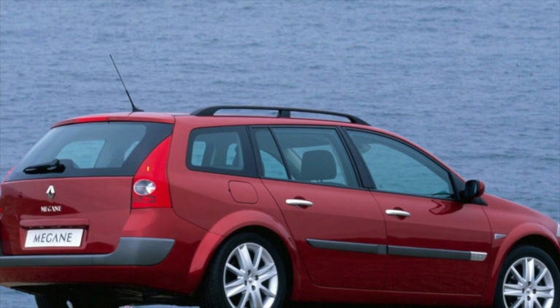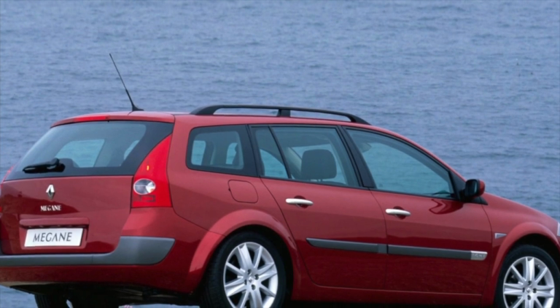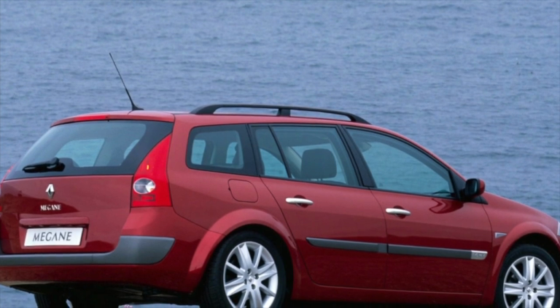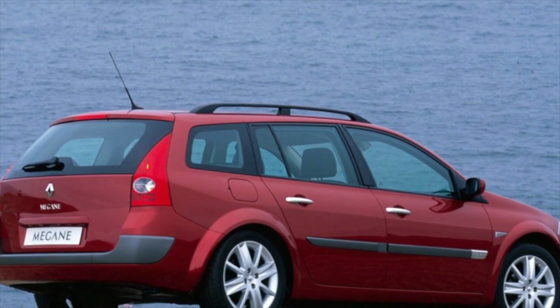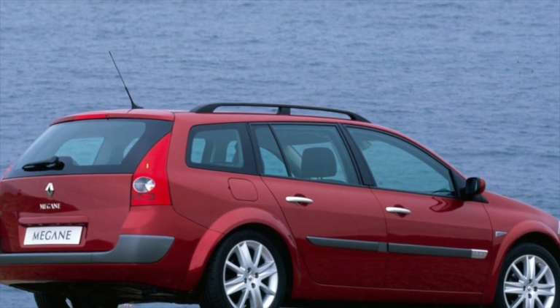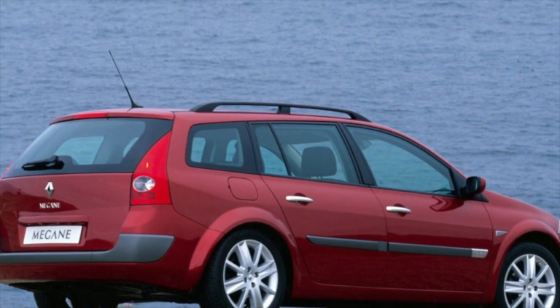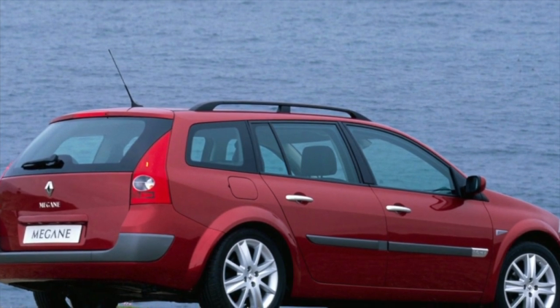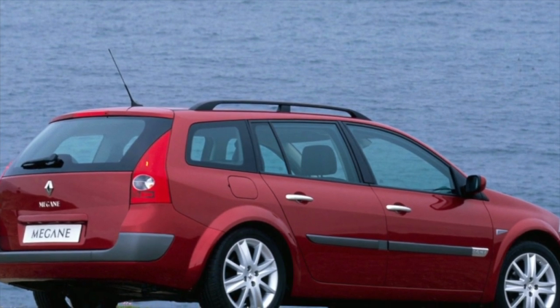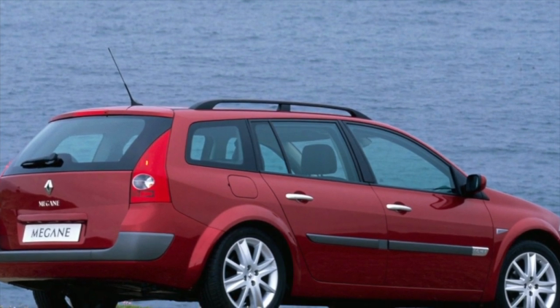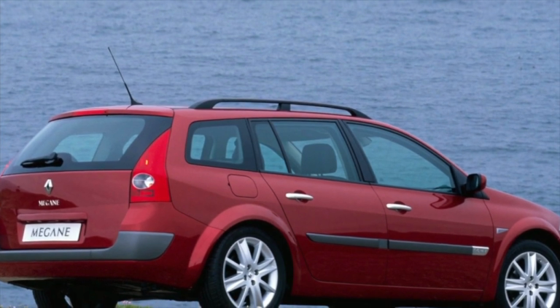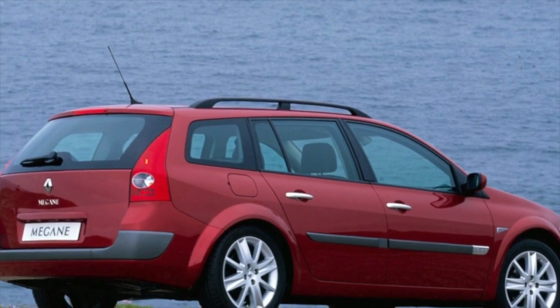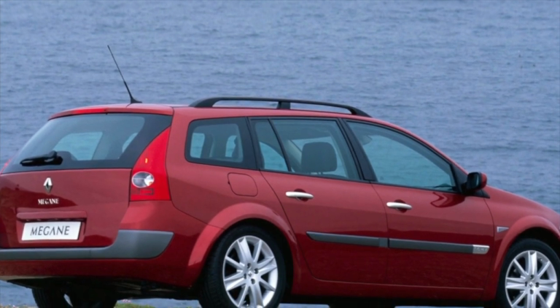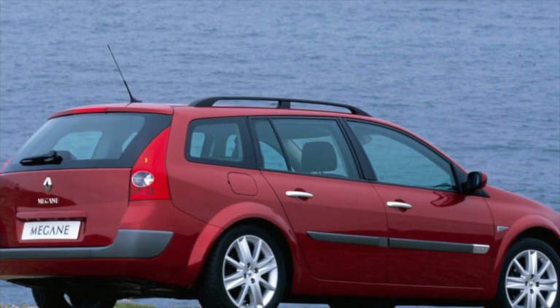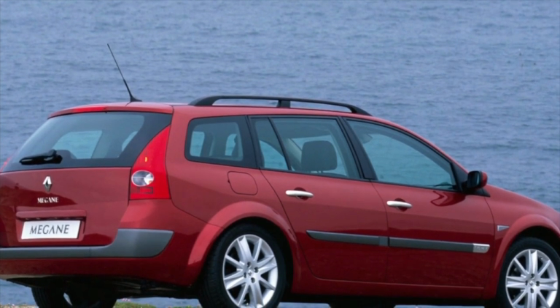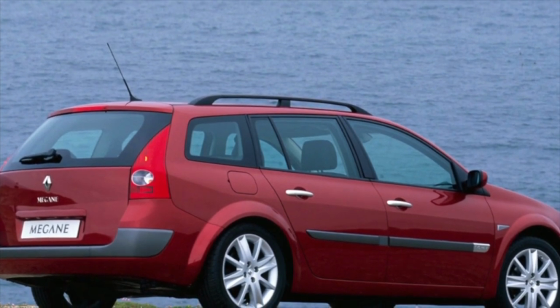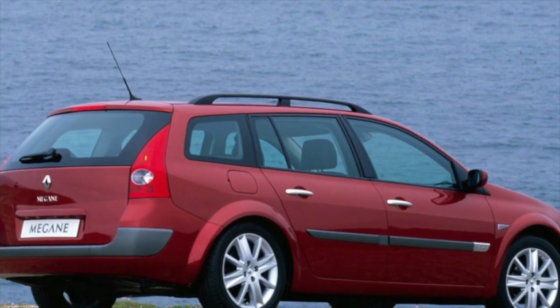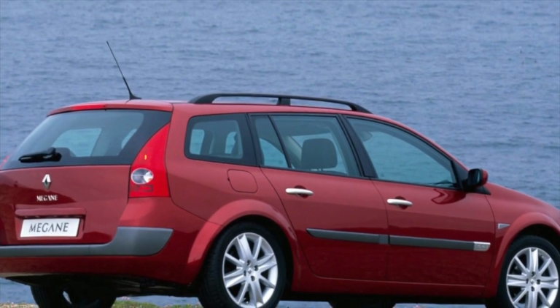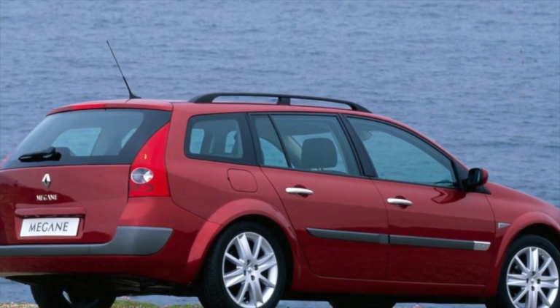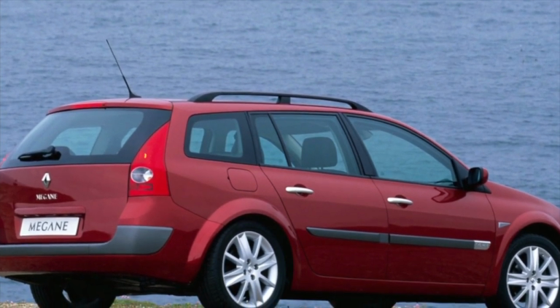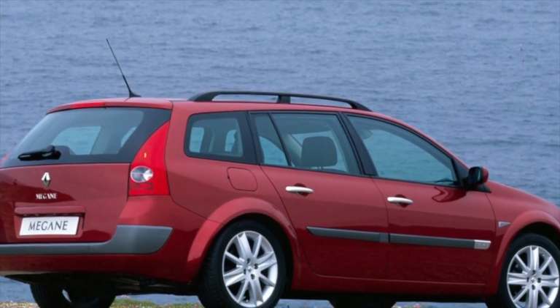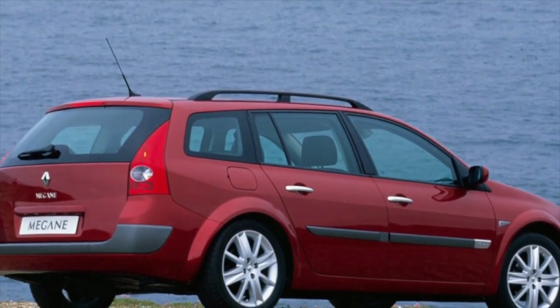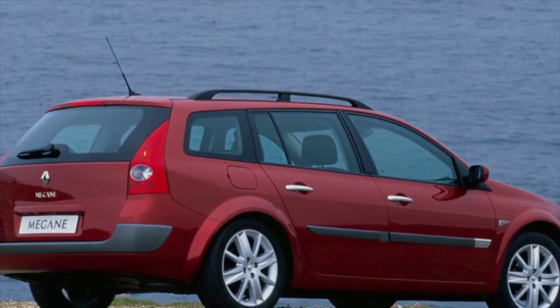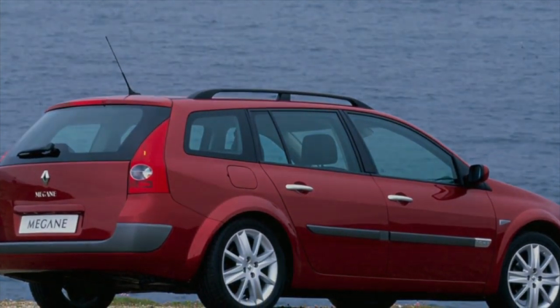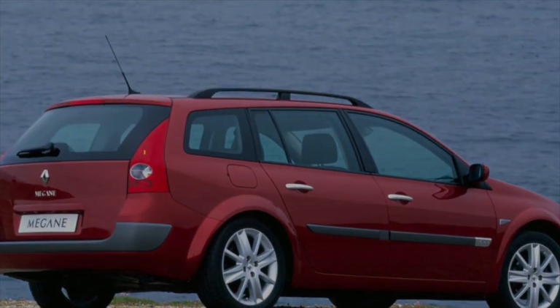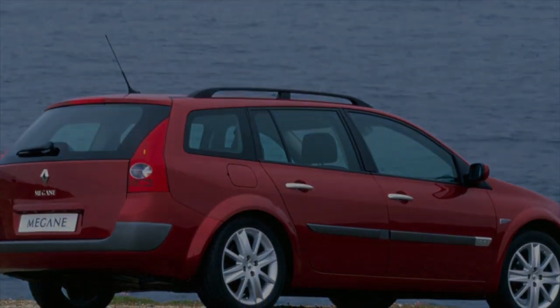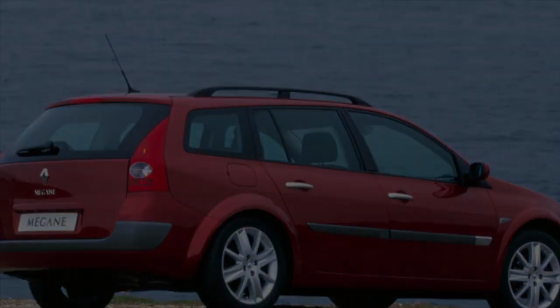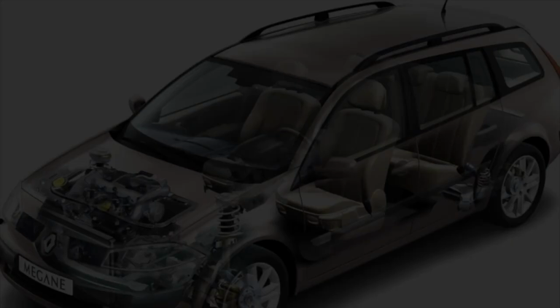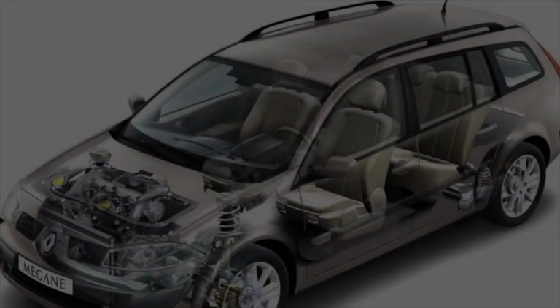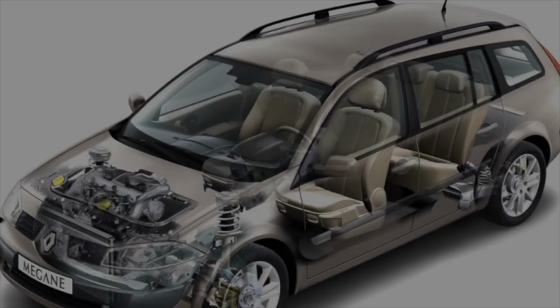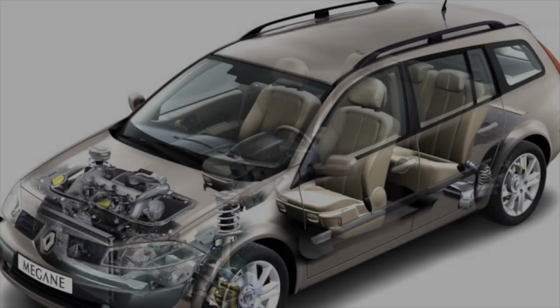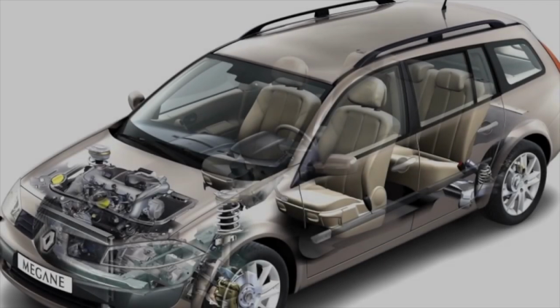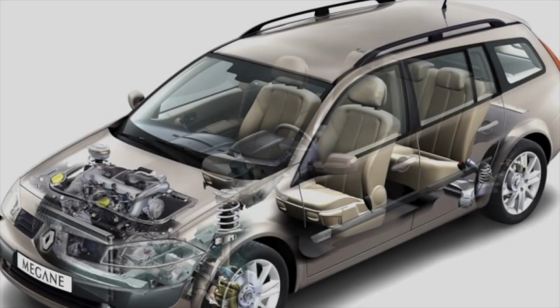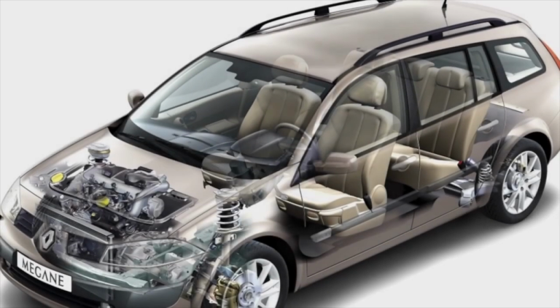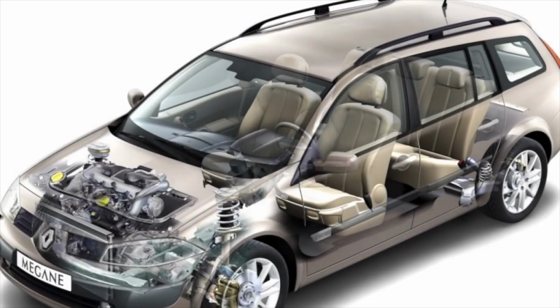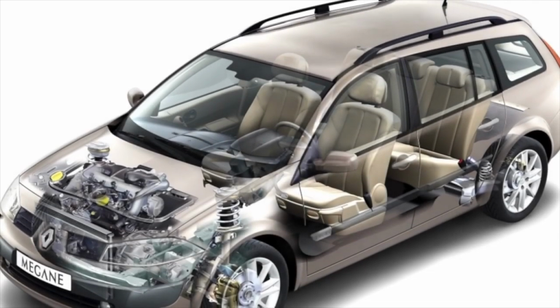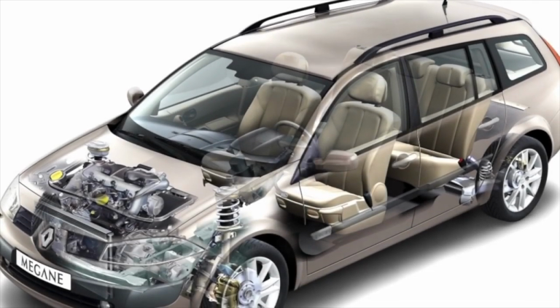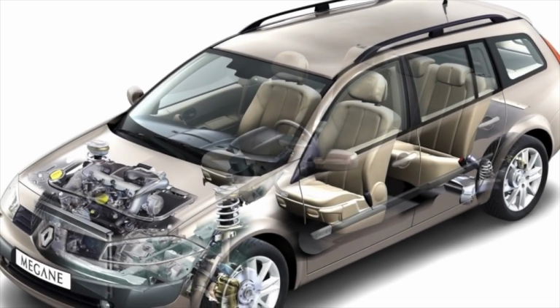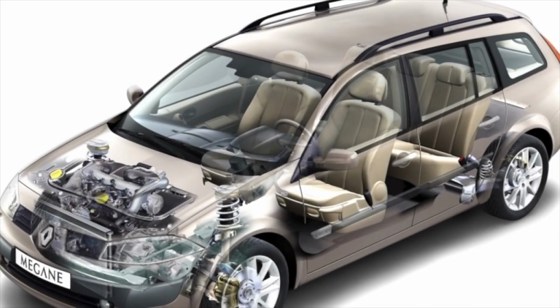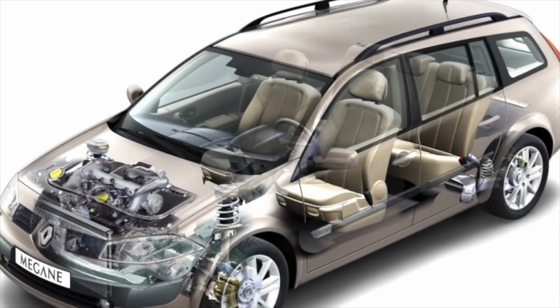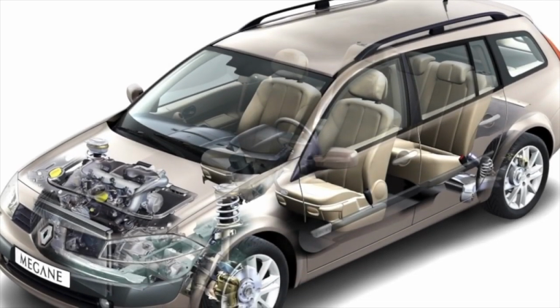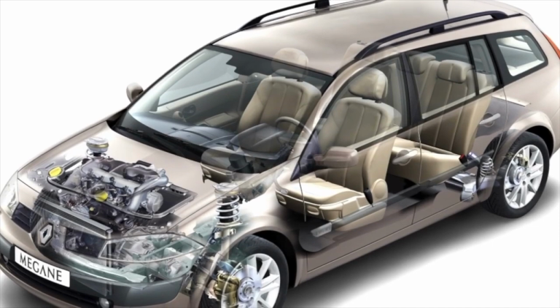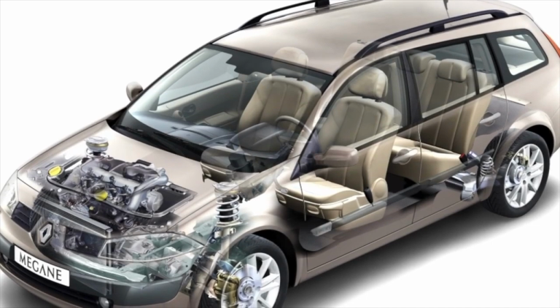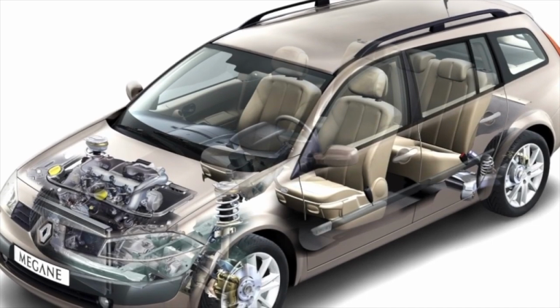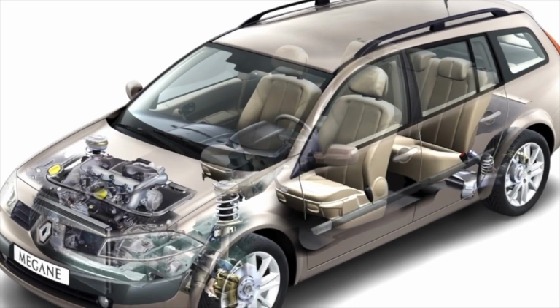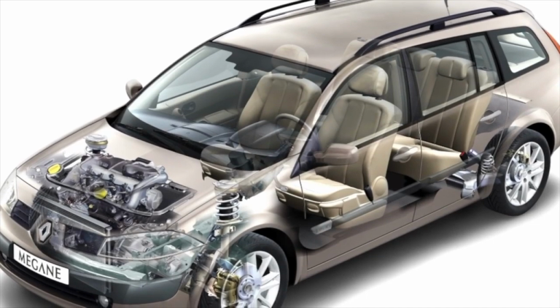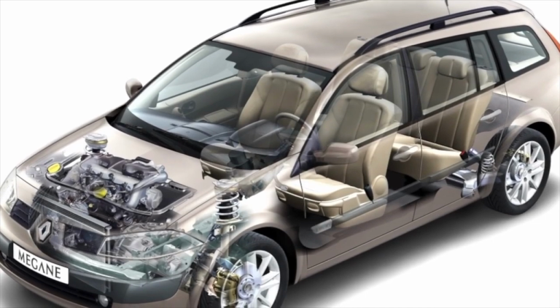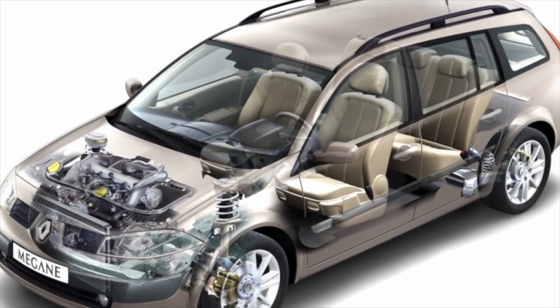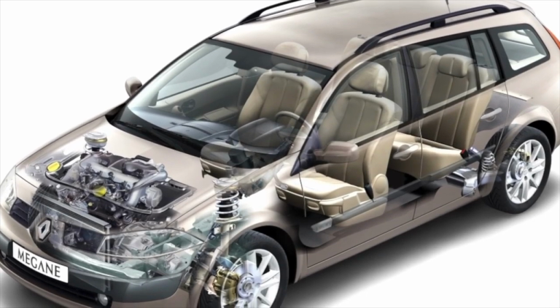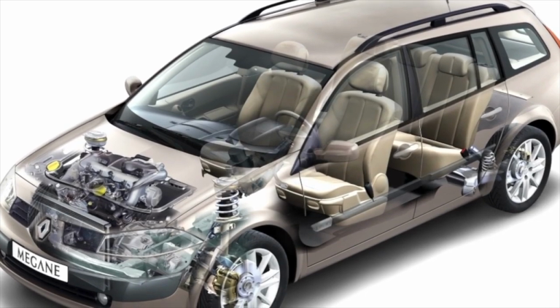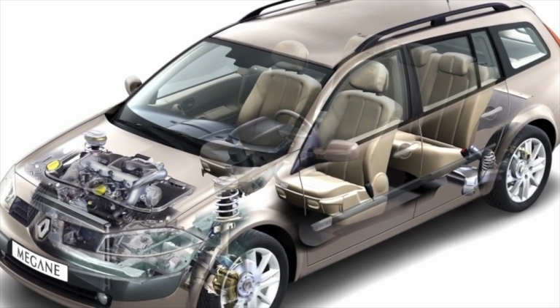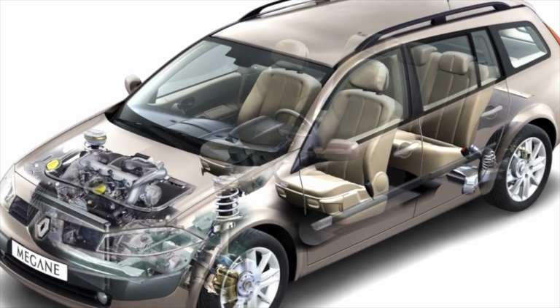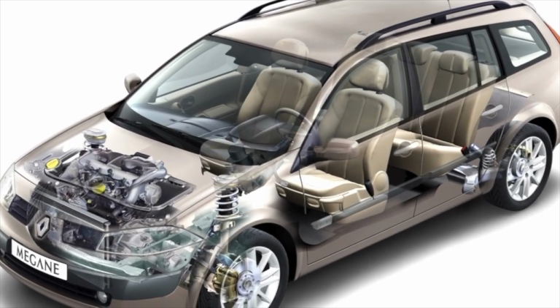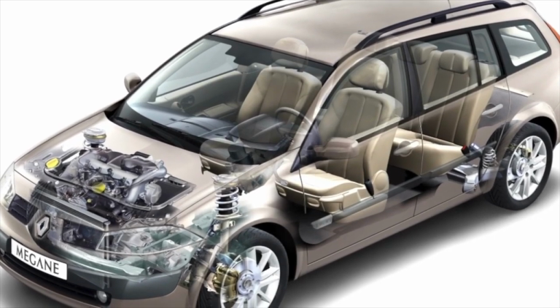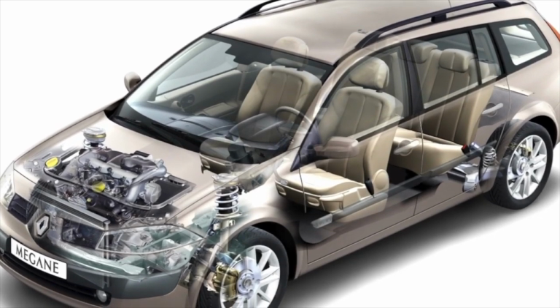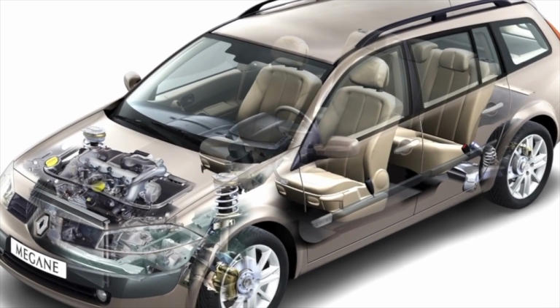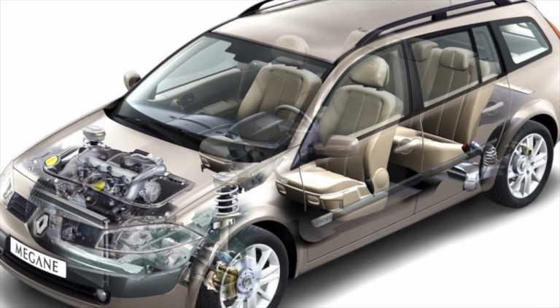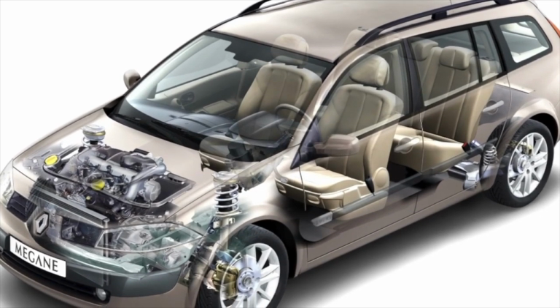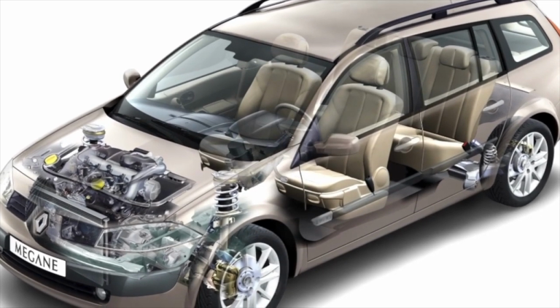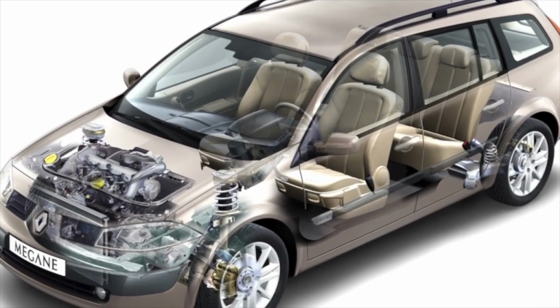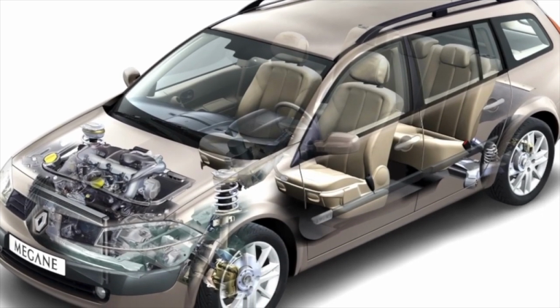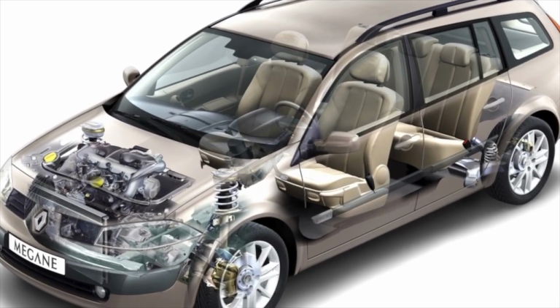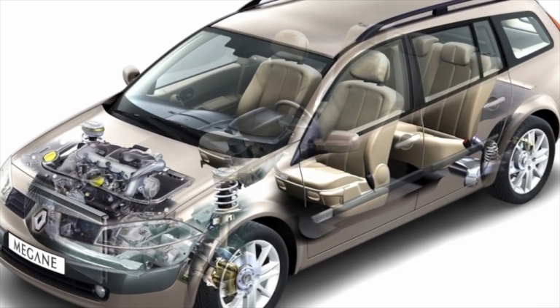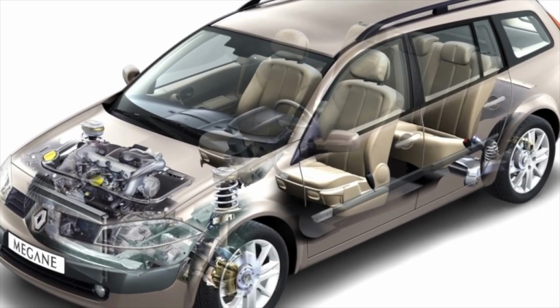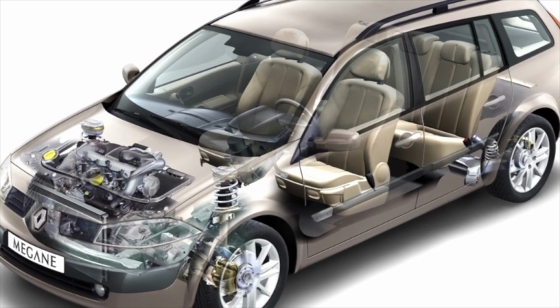On this, information about the problems of the Renault Megane is exhausted. If you know more or disagree with what you heard, I am waiting for you in the comments.